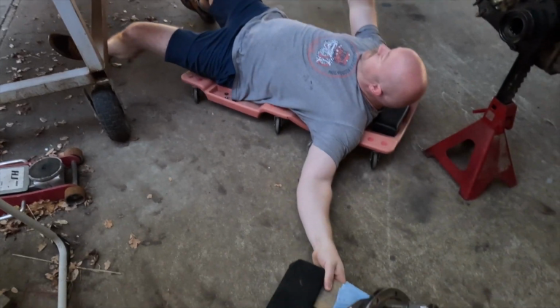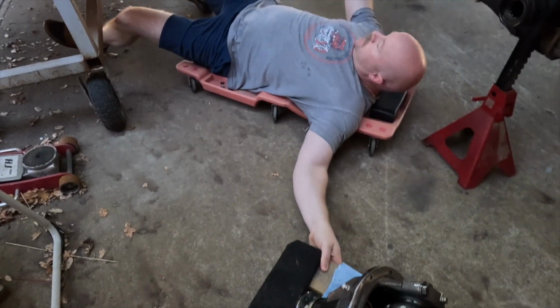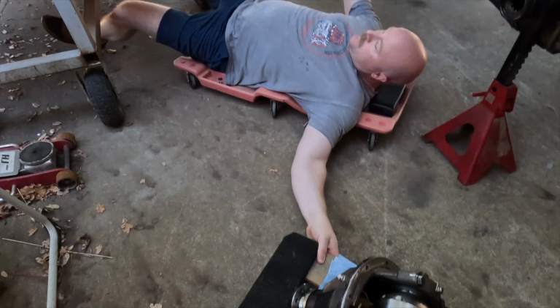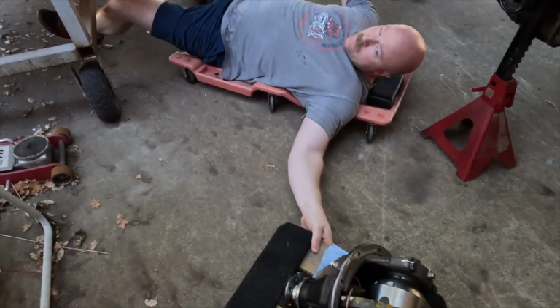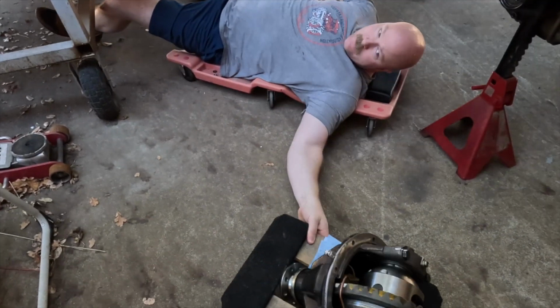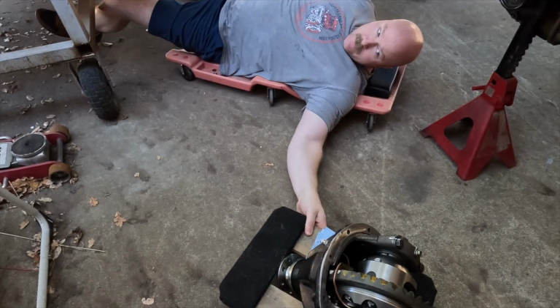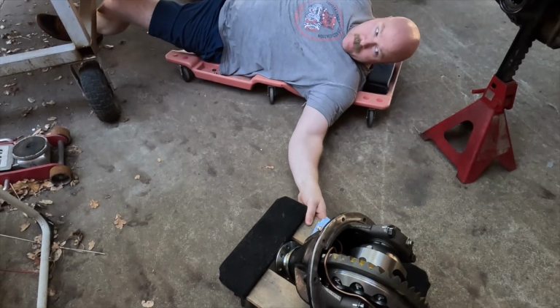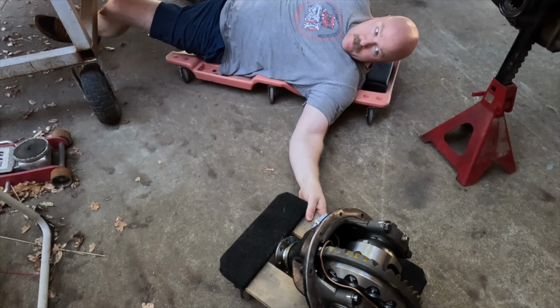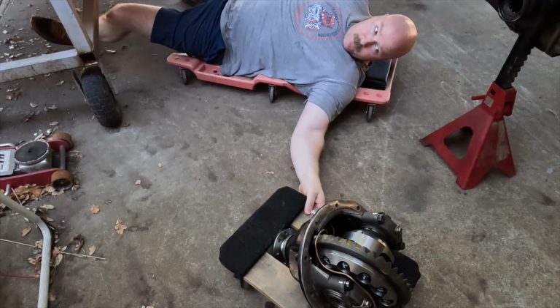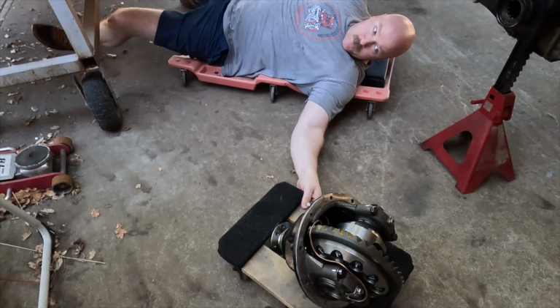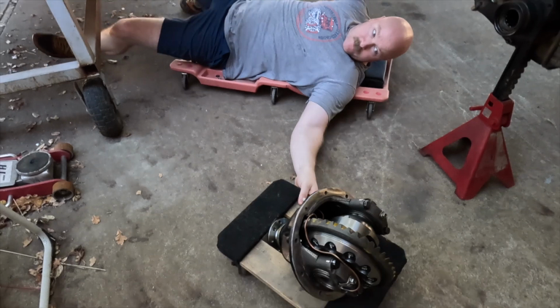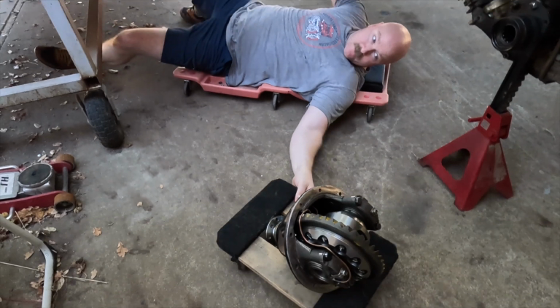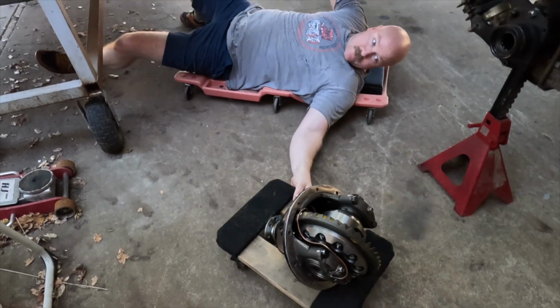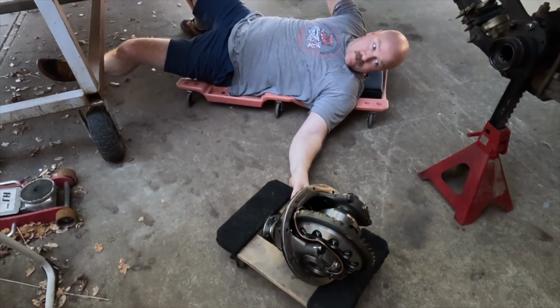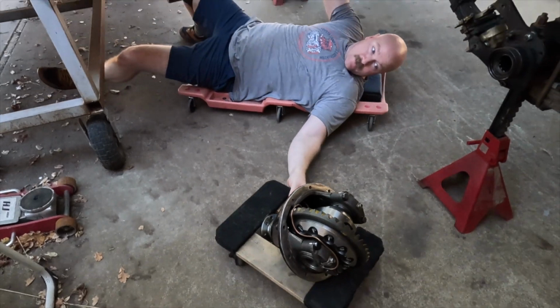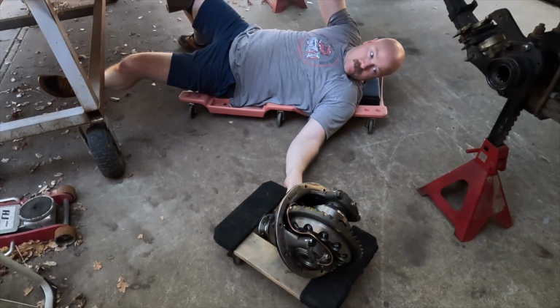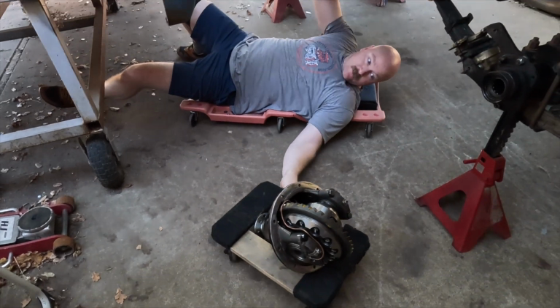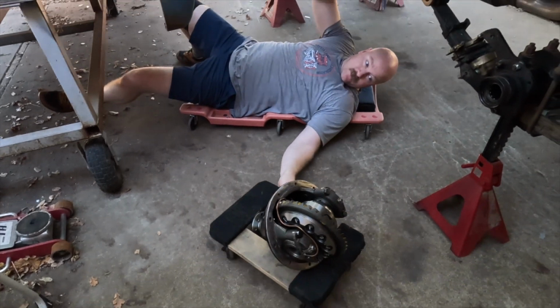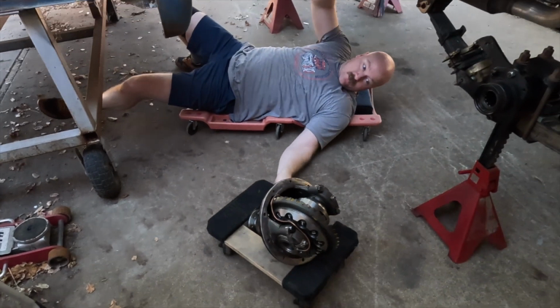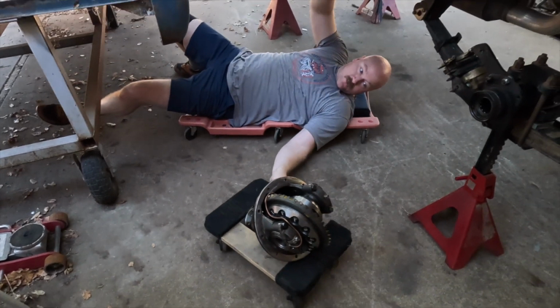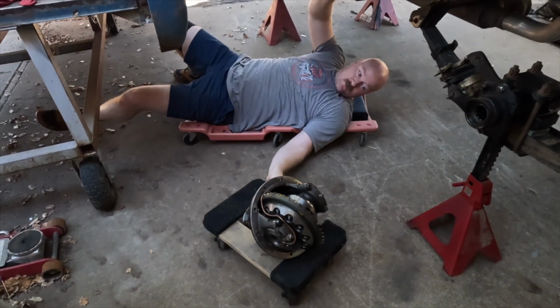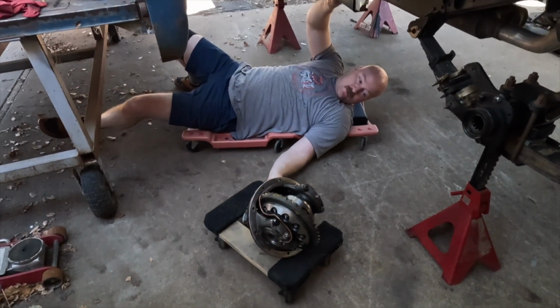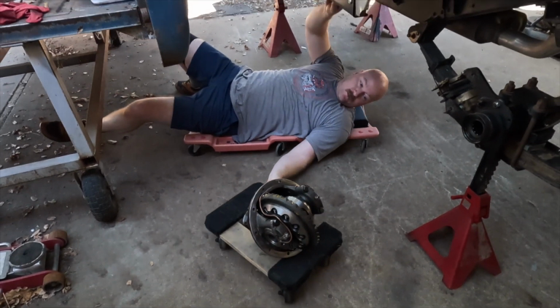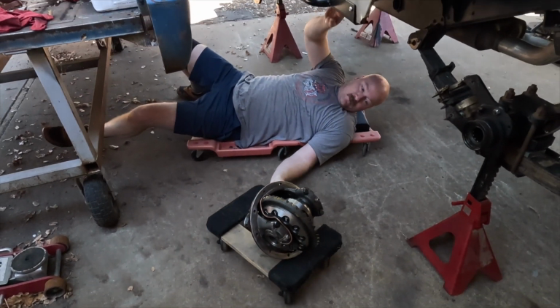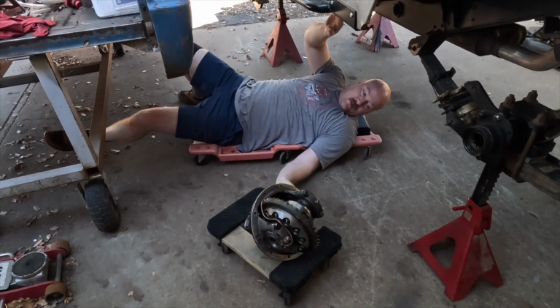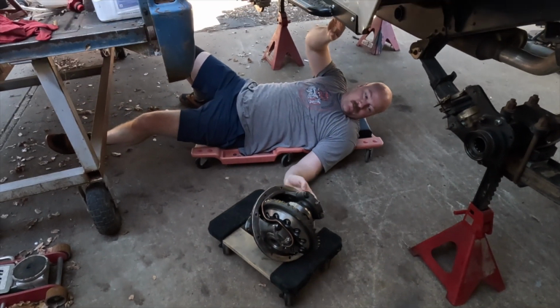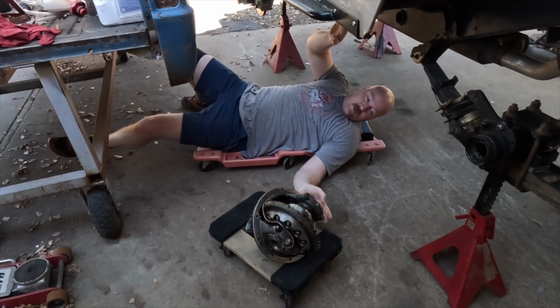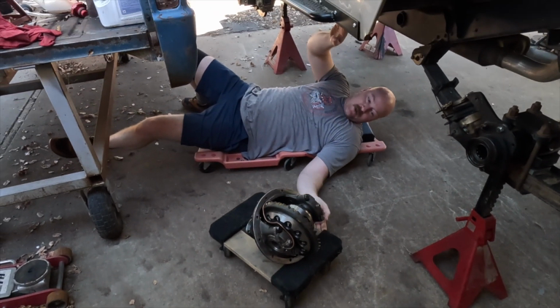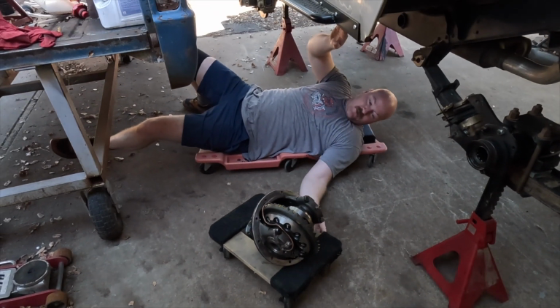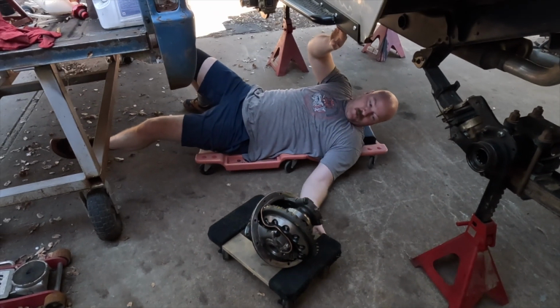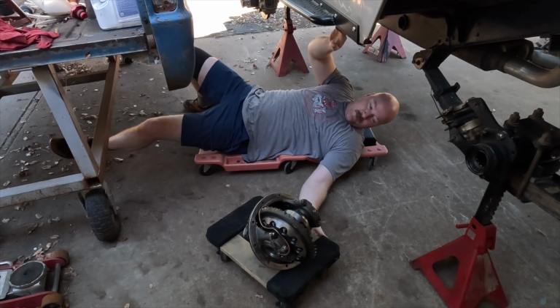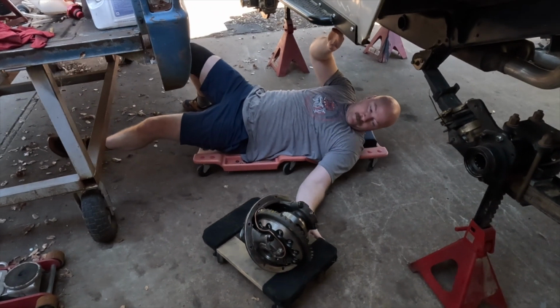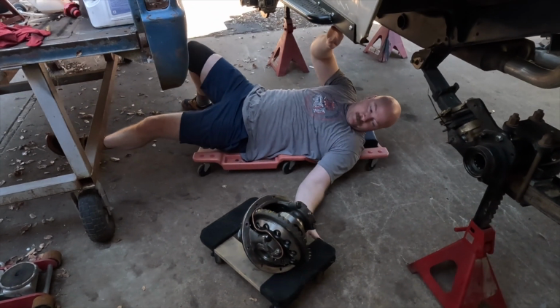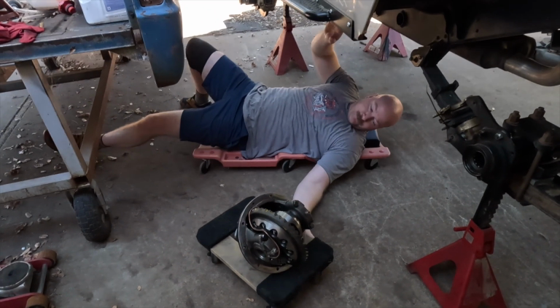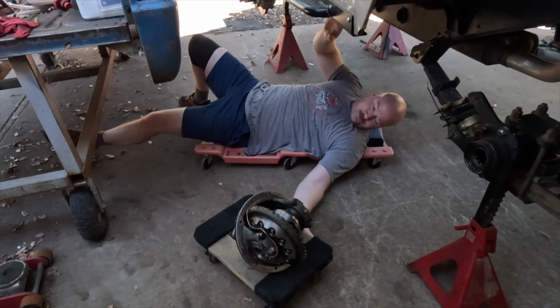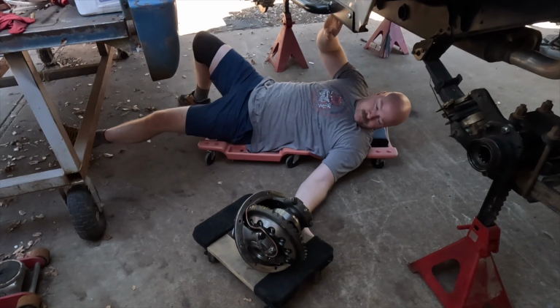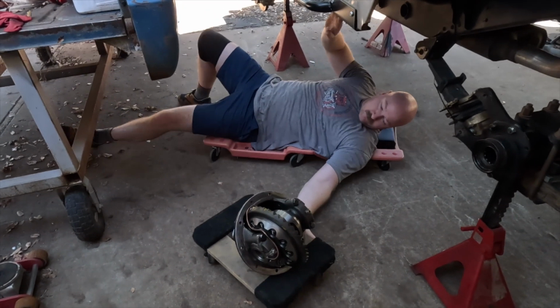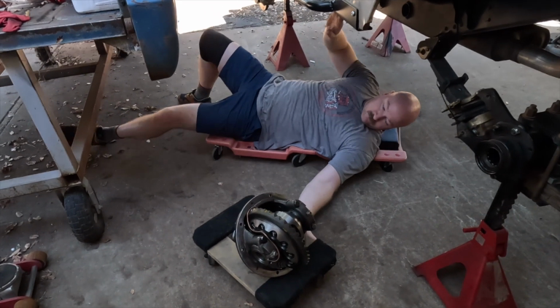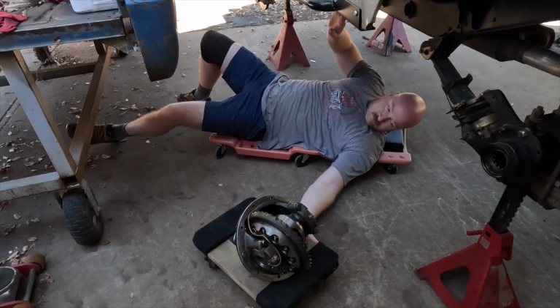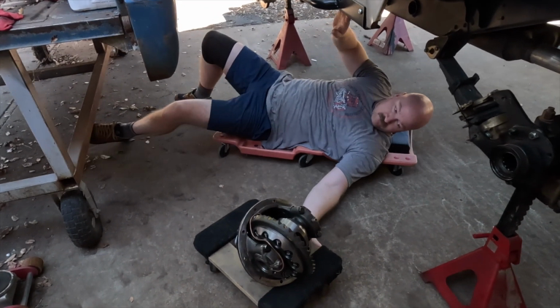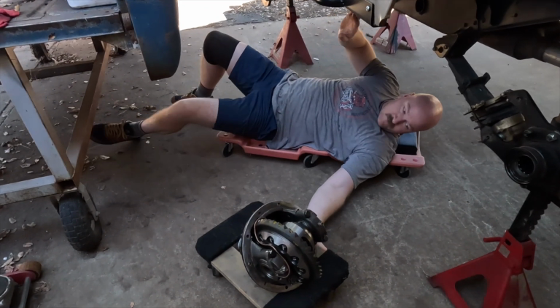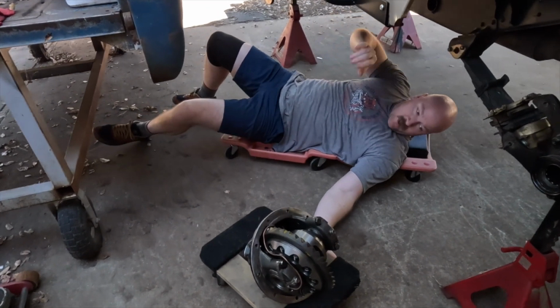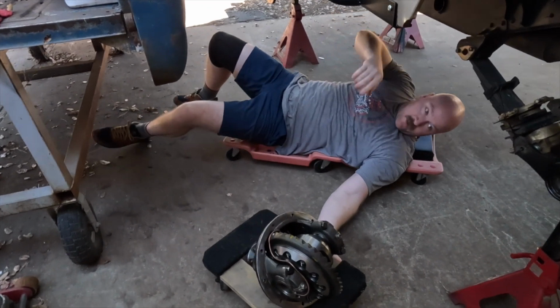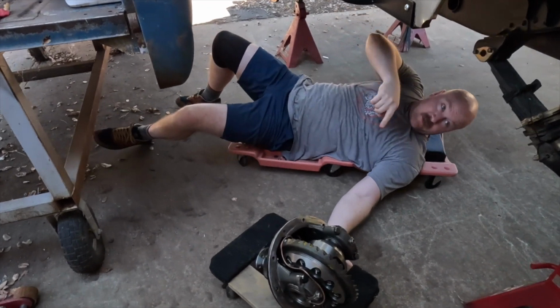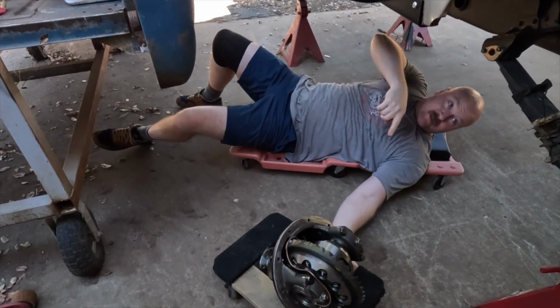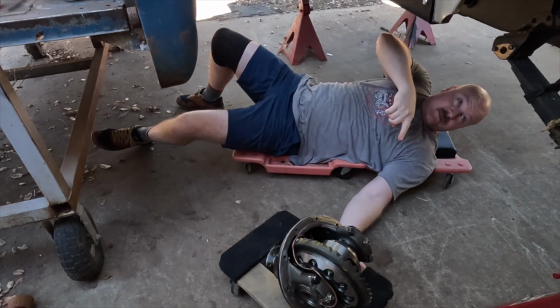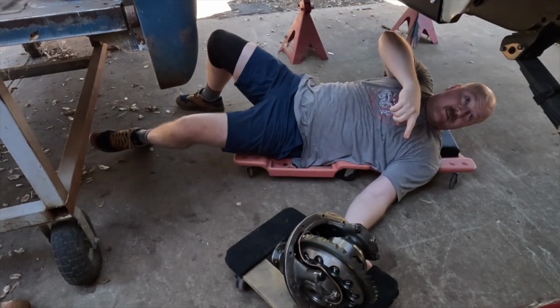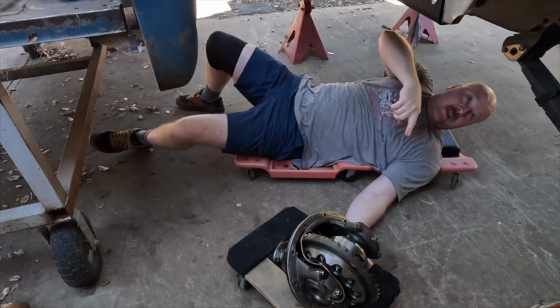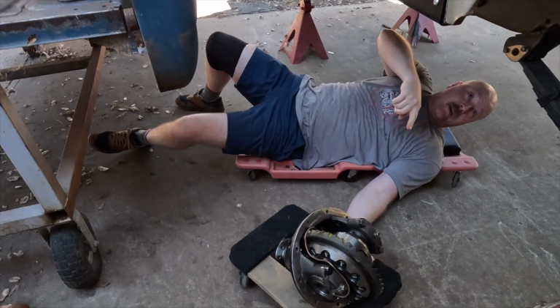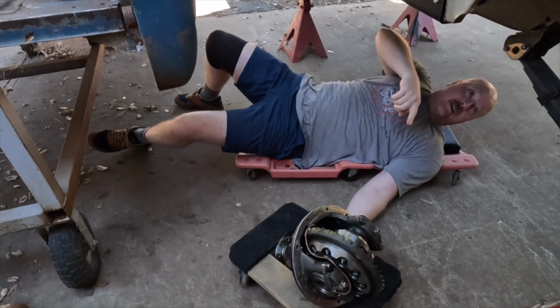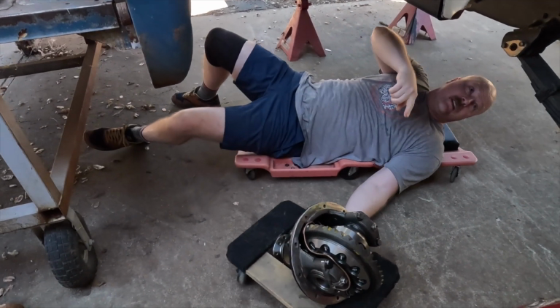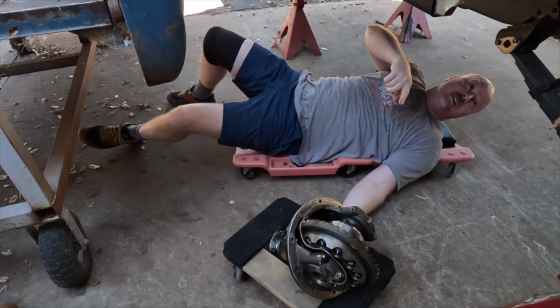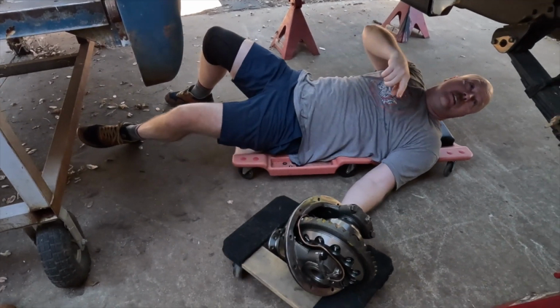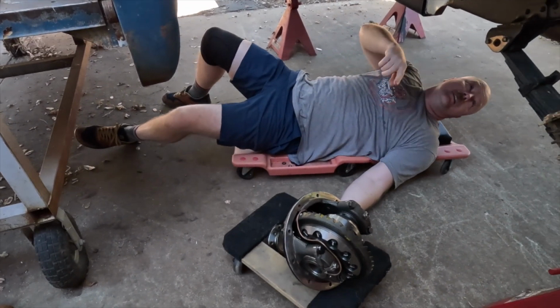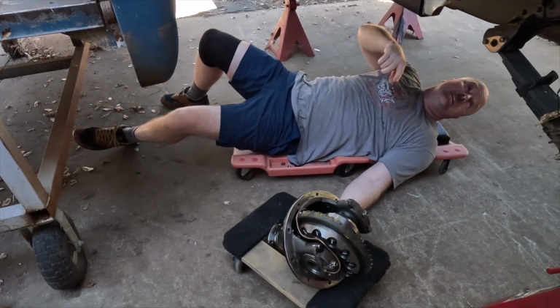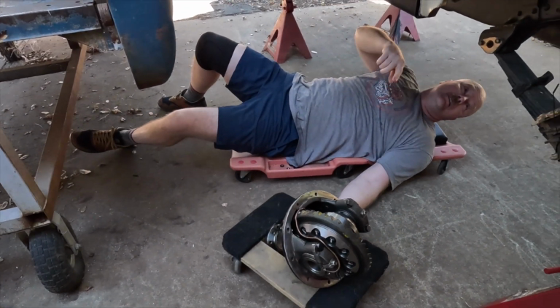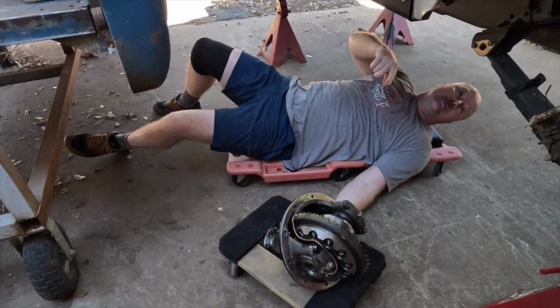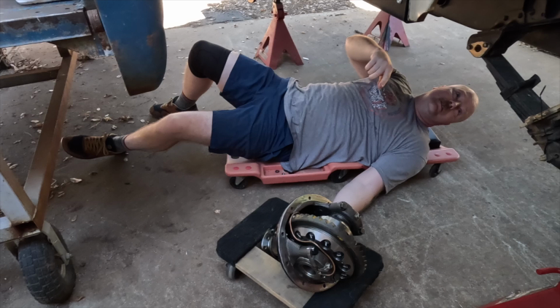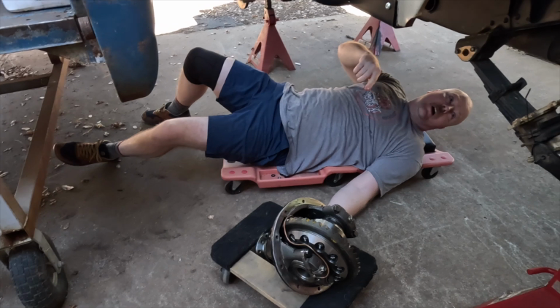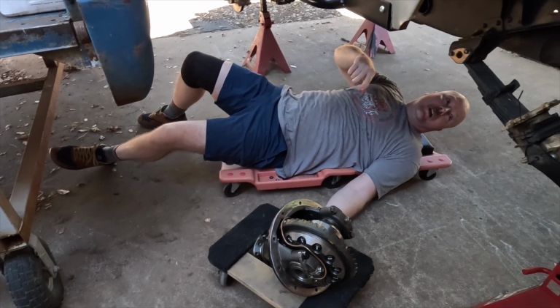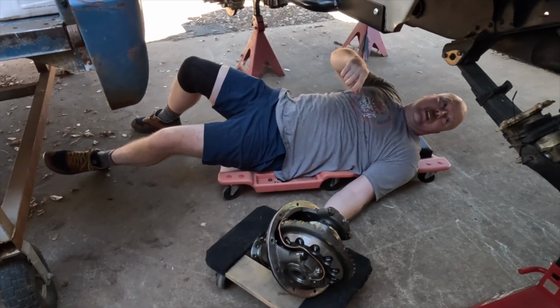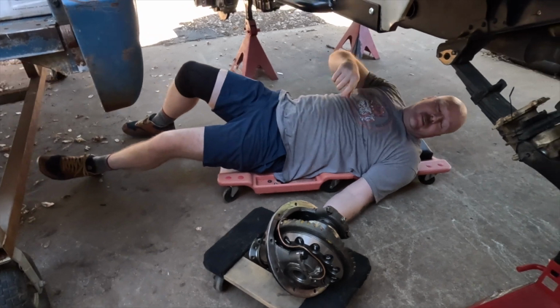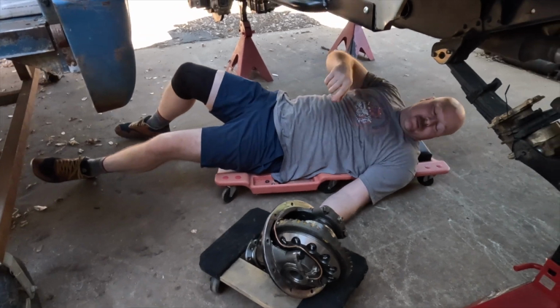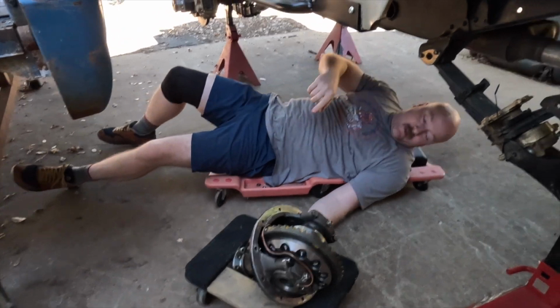I put the differential on this dolly thing.